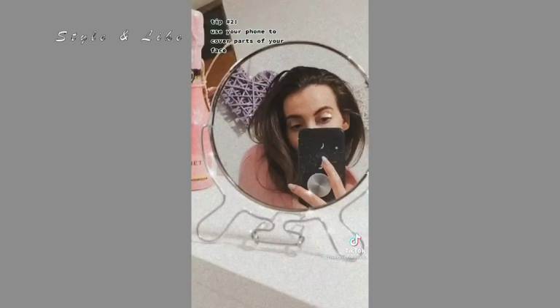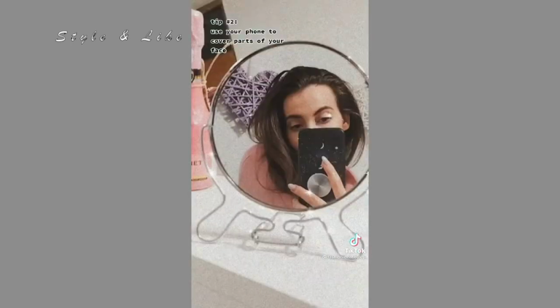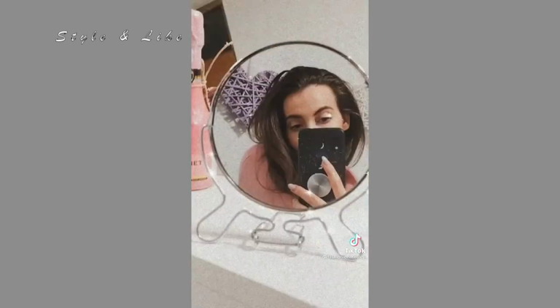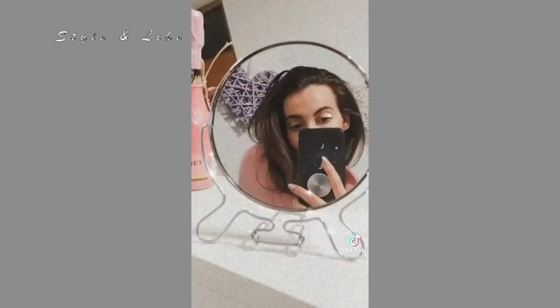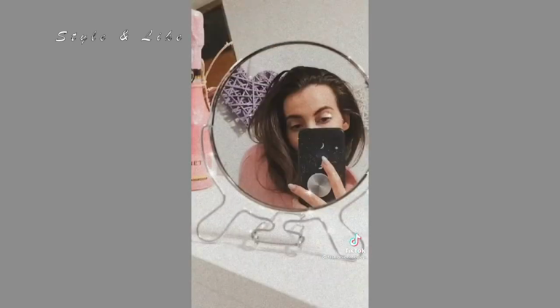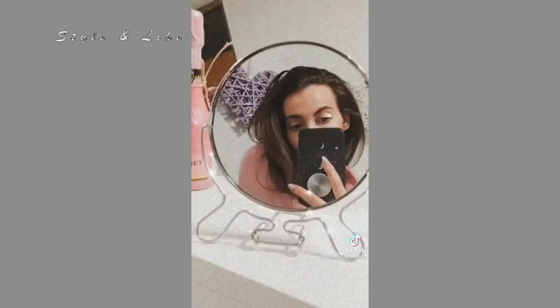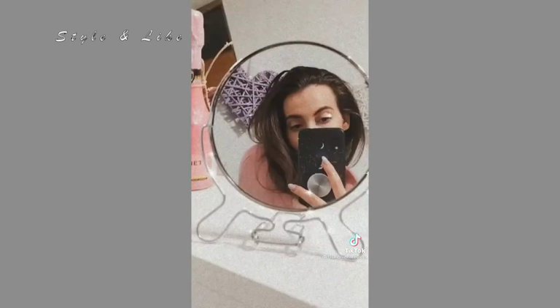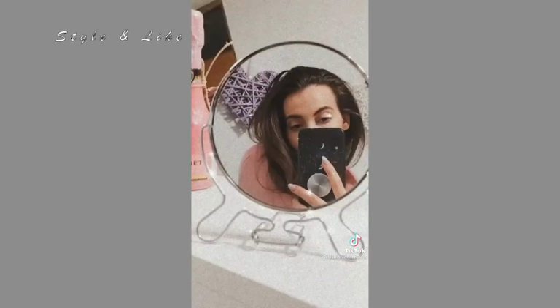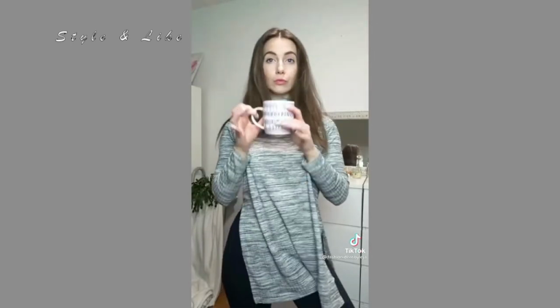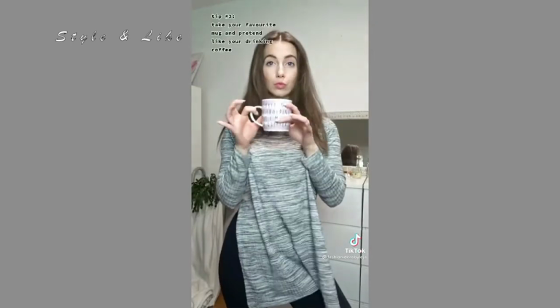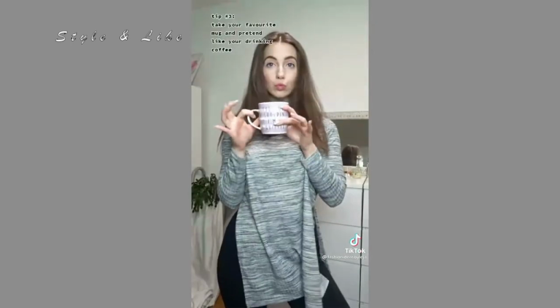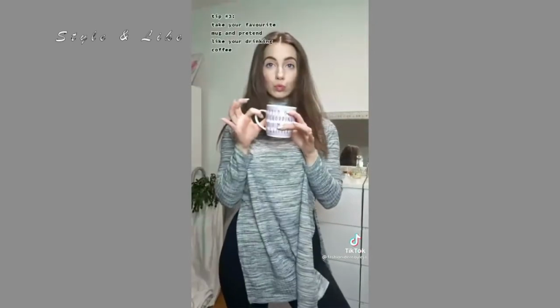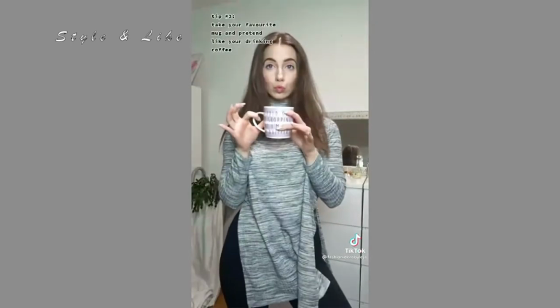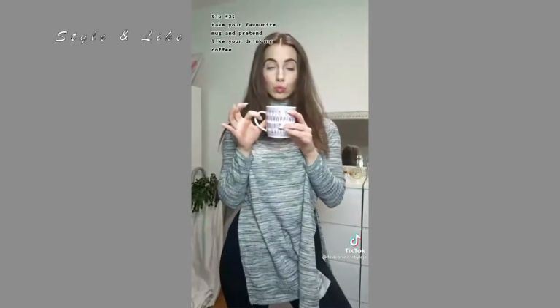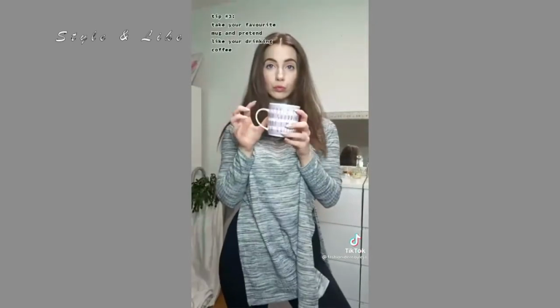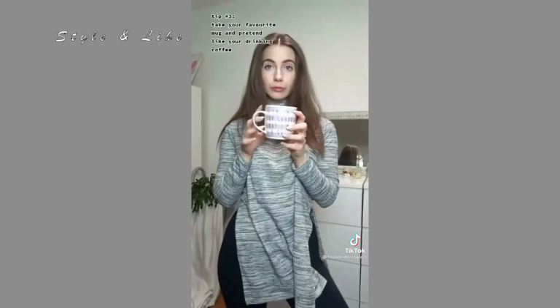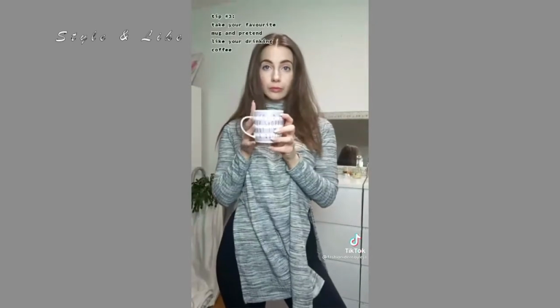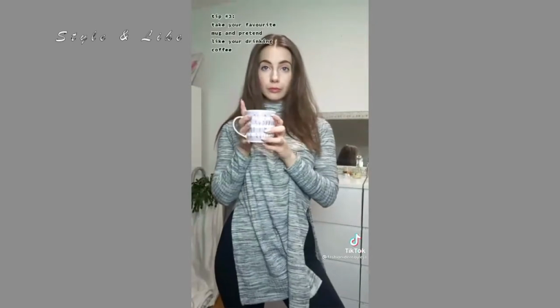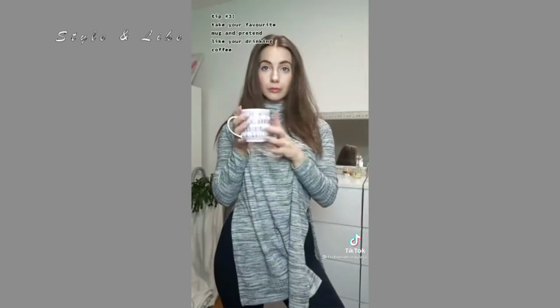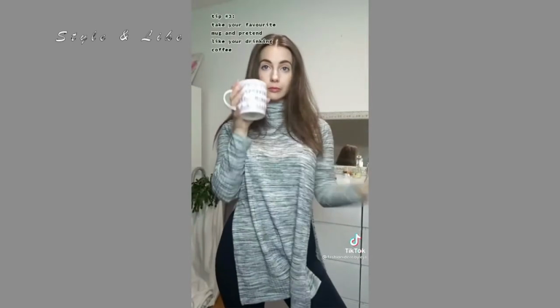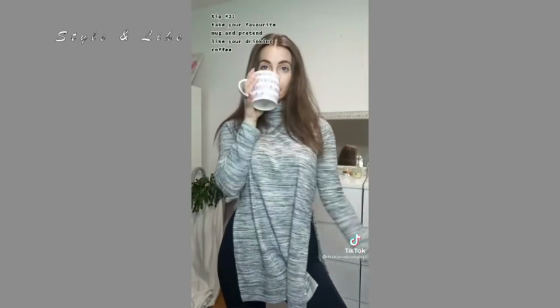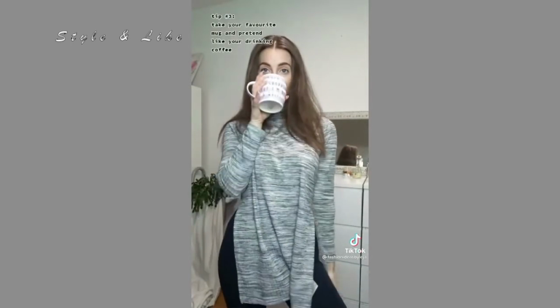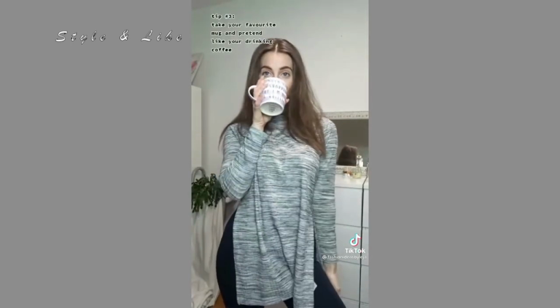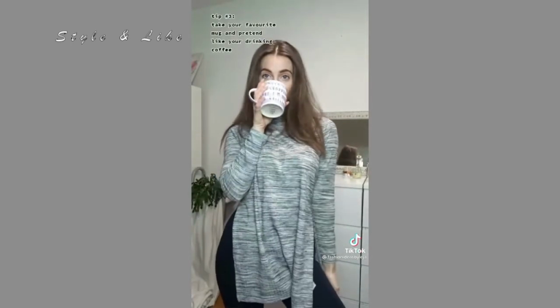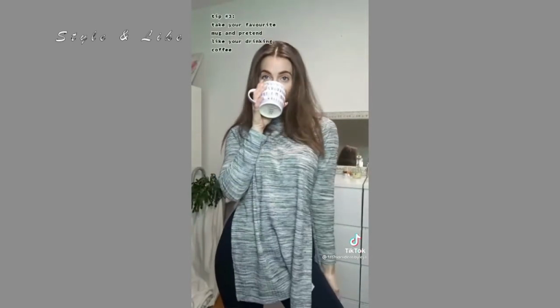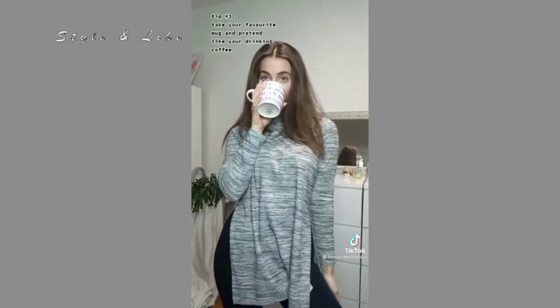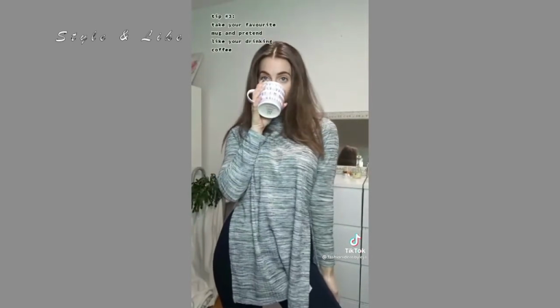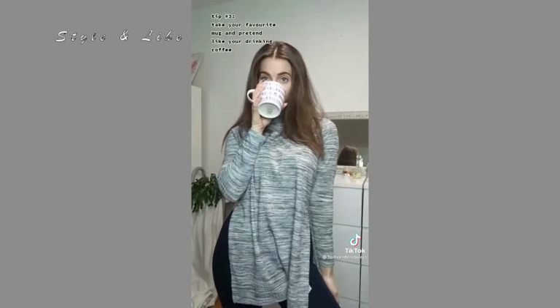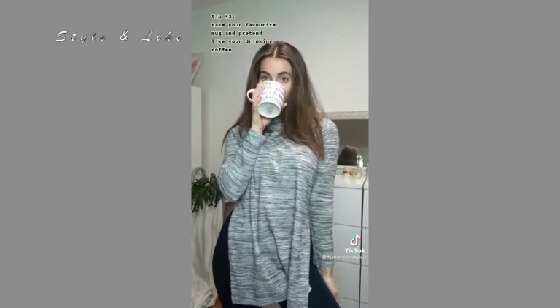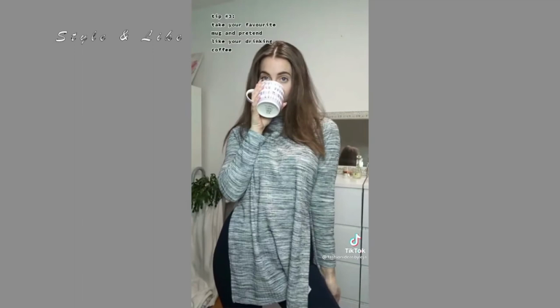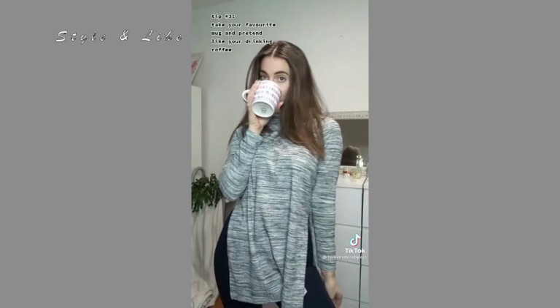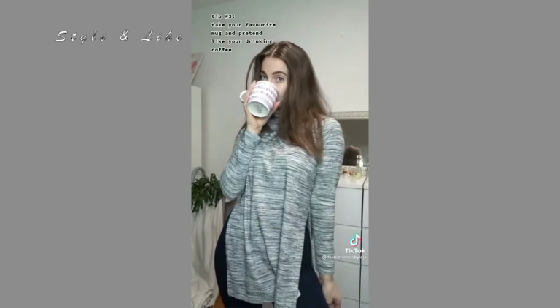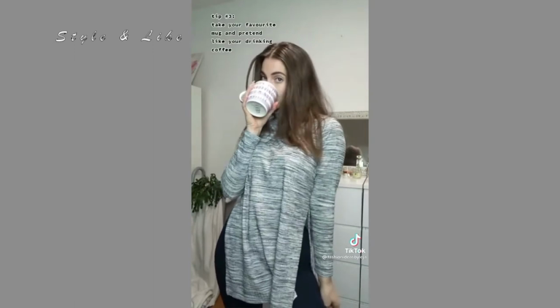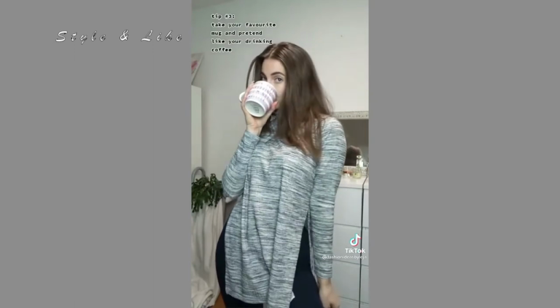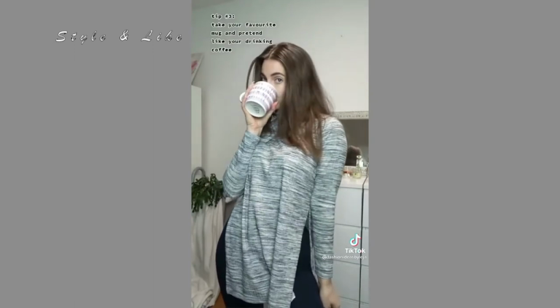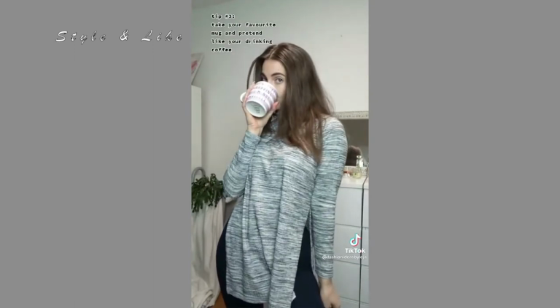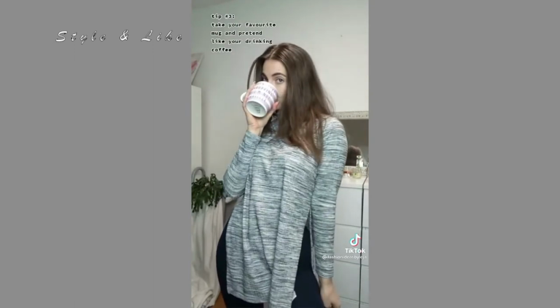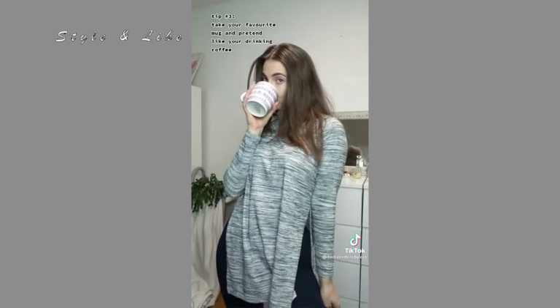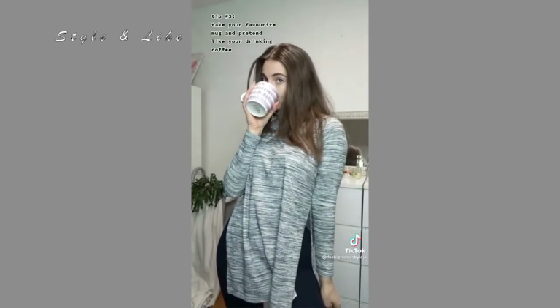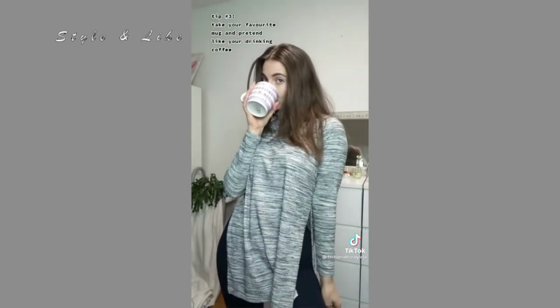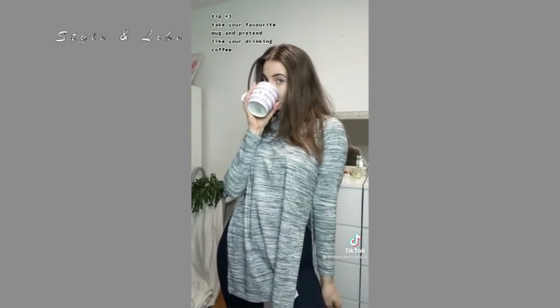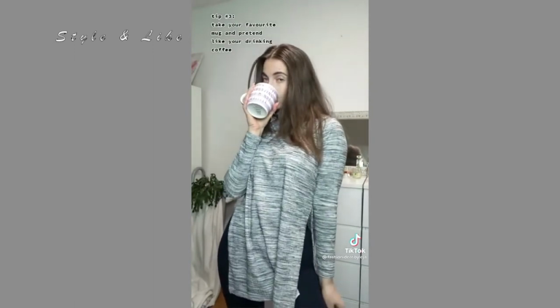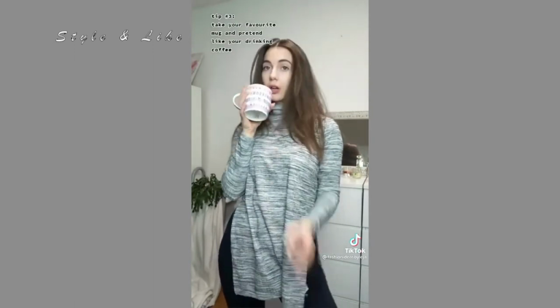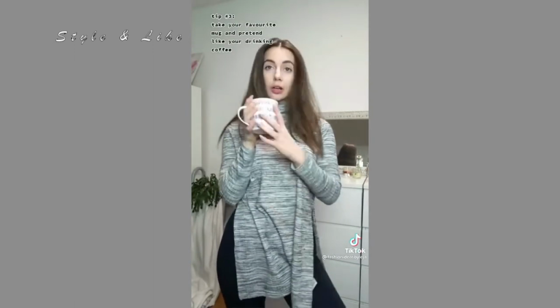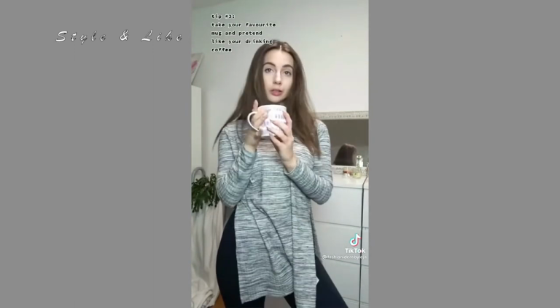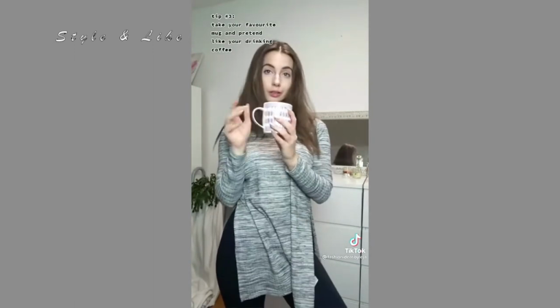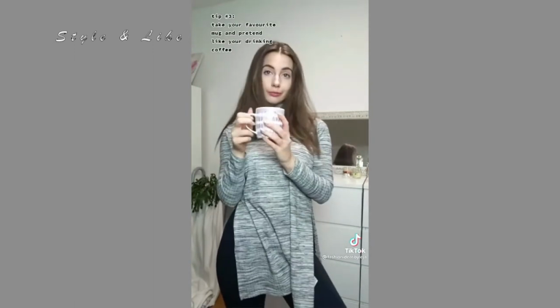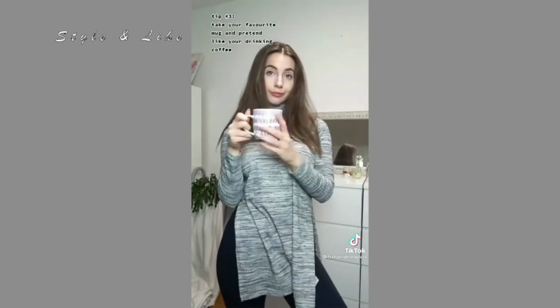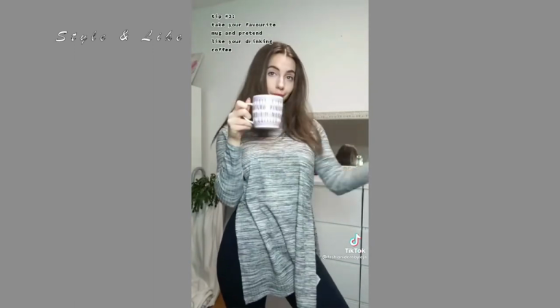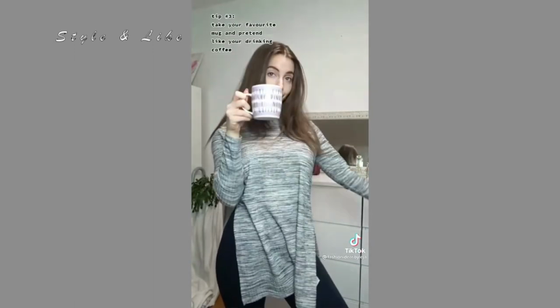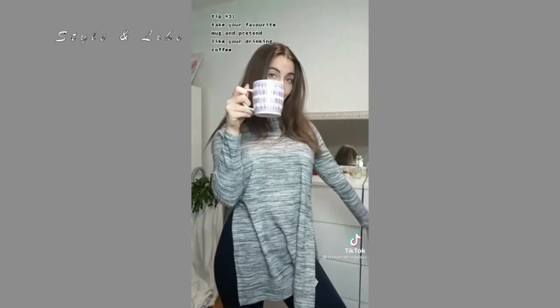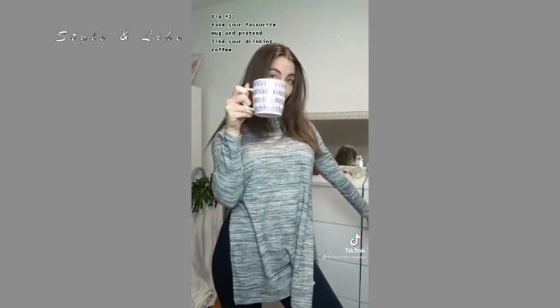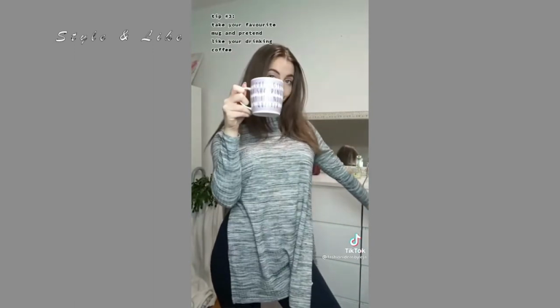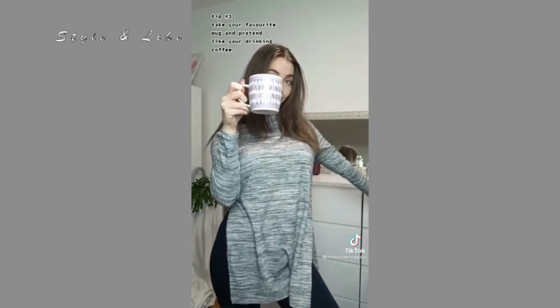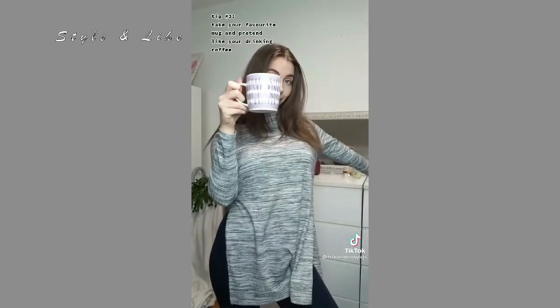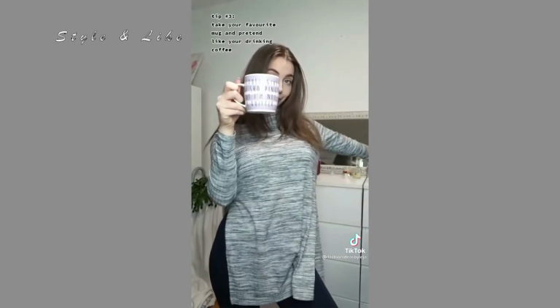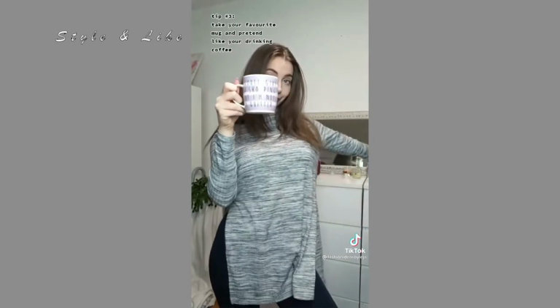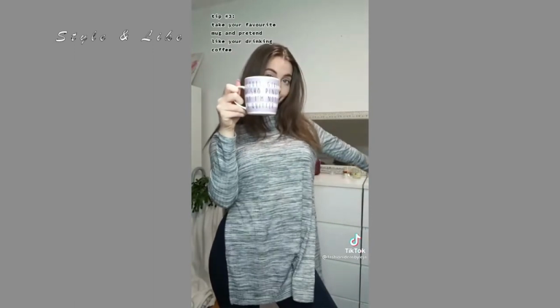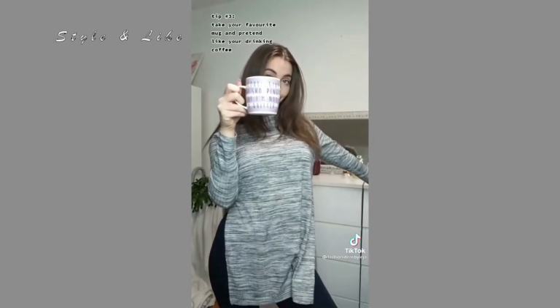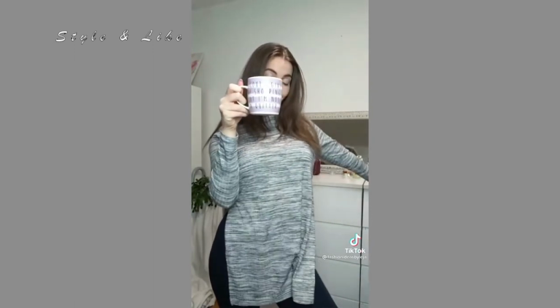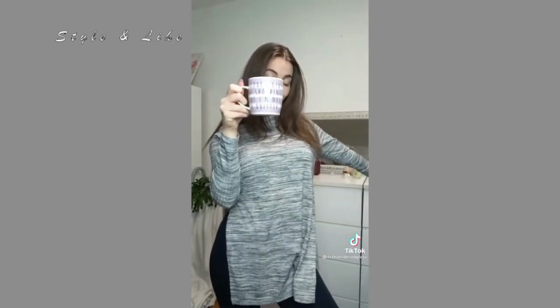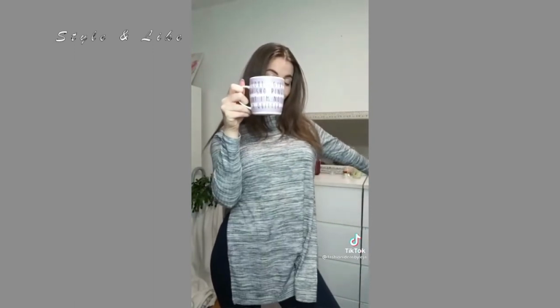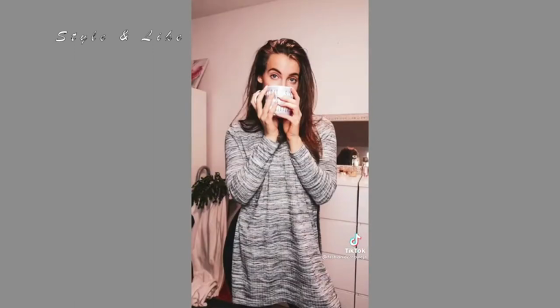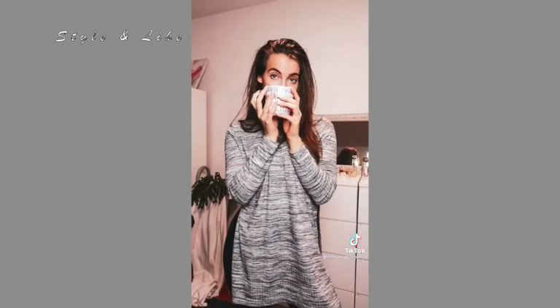If you like drinking coffee or you just have a favorite mug, use it and pretend like you're drinking coffee, or simply use it in front of your face.